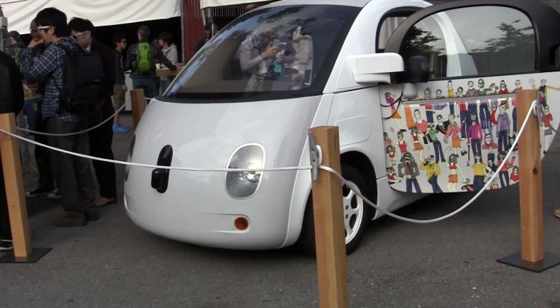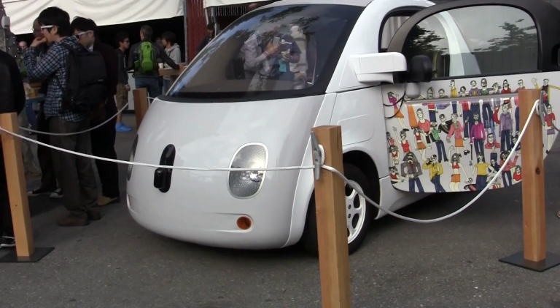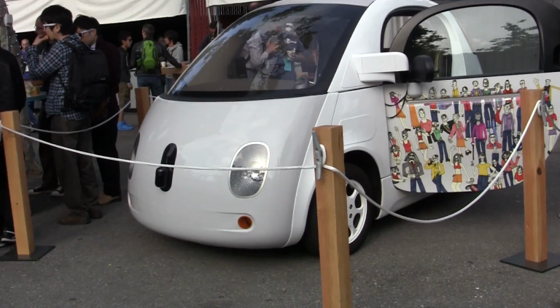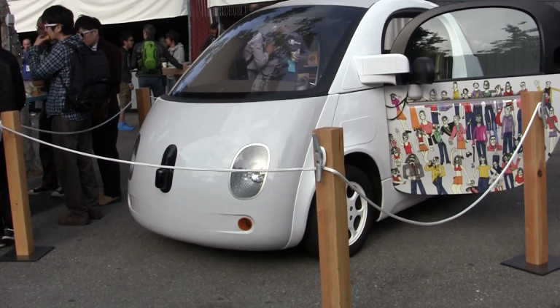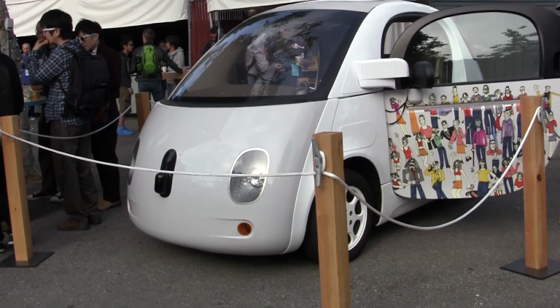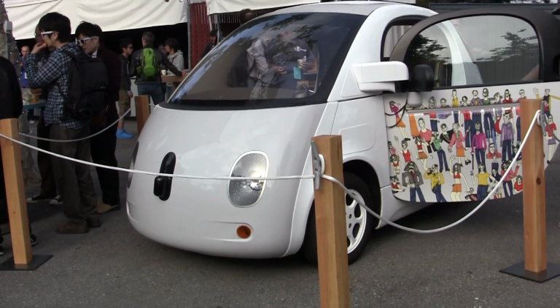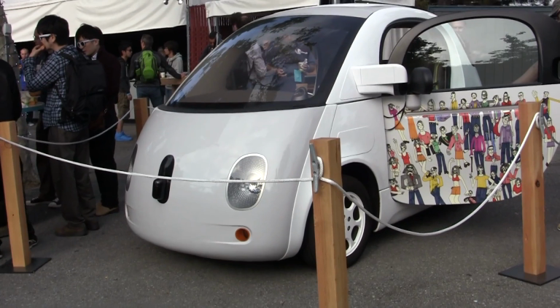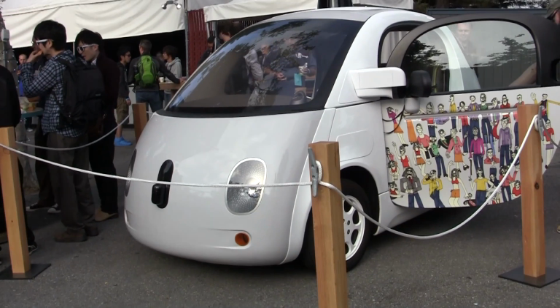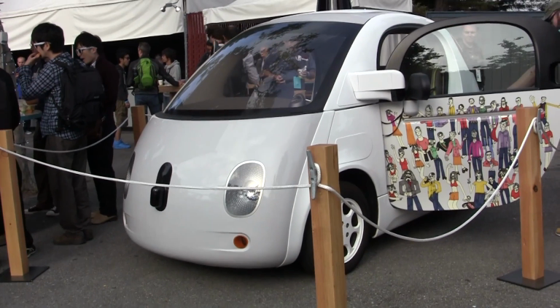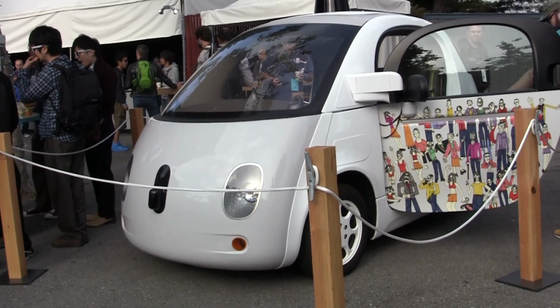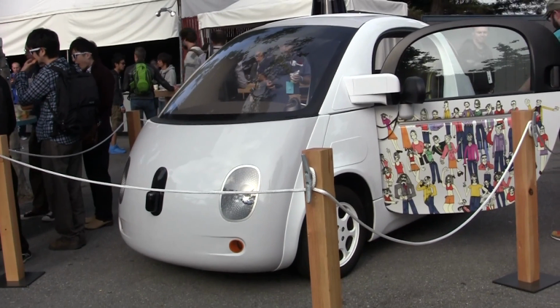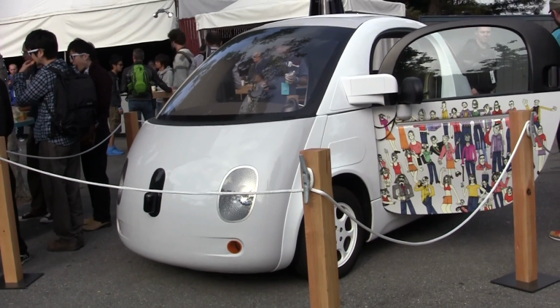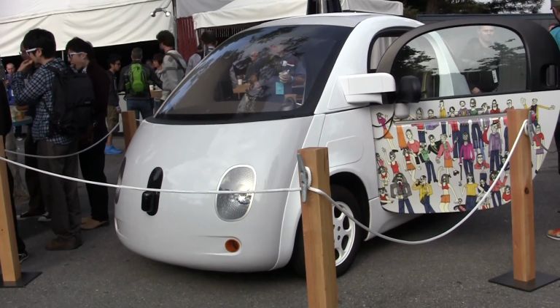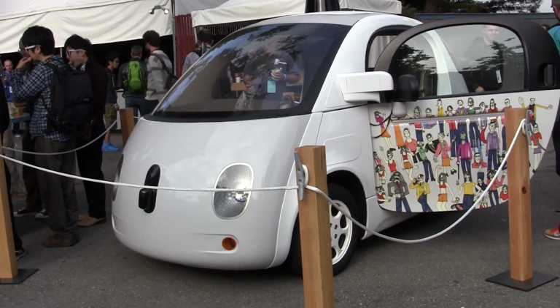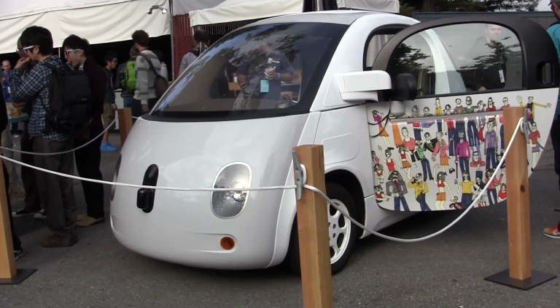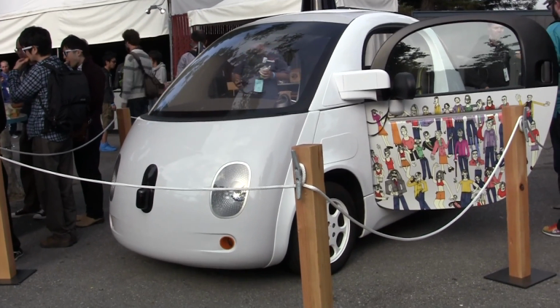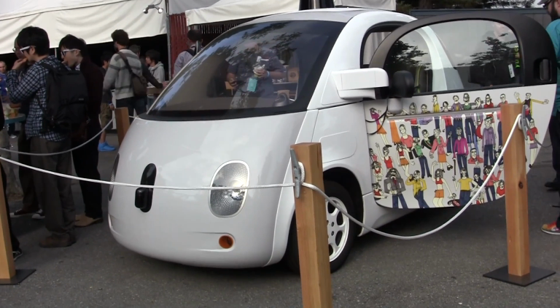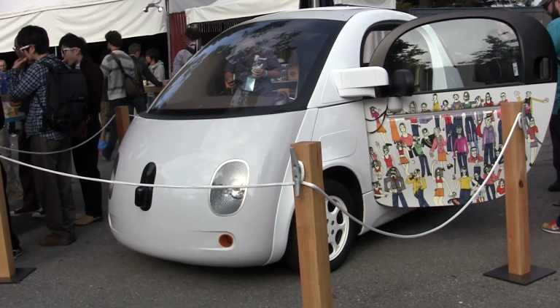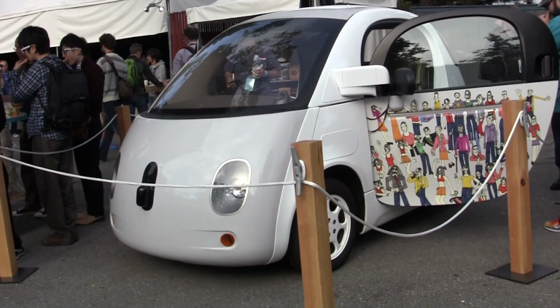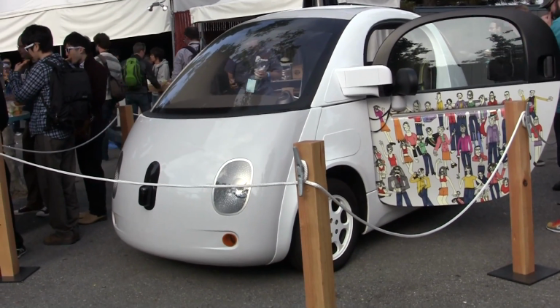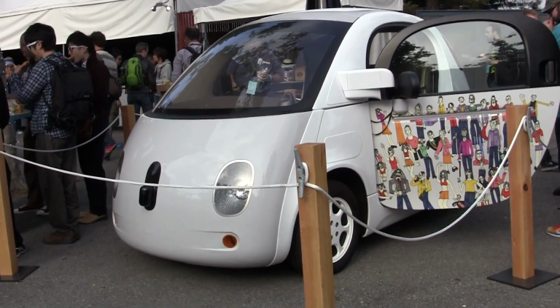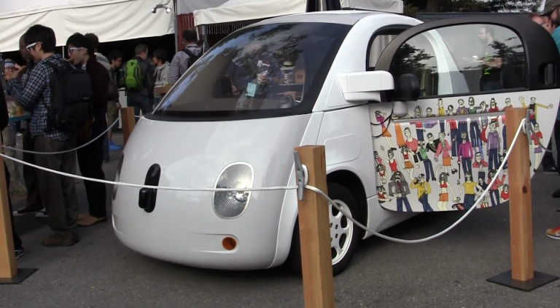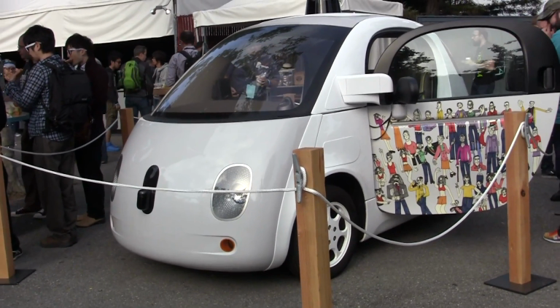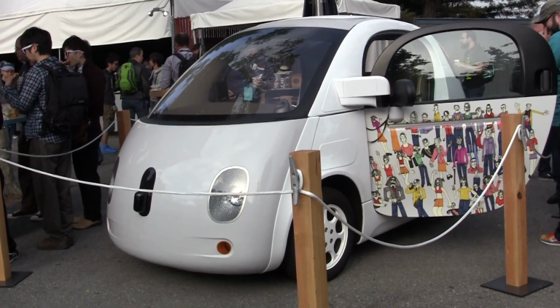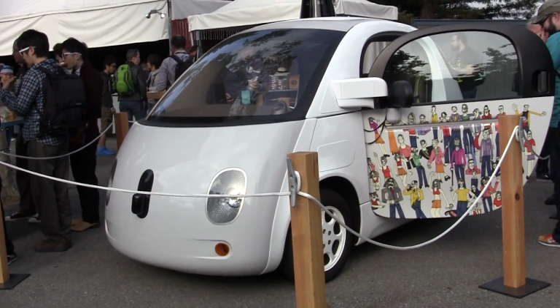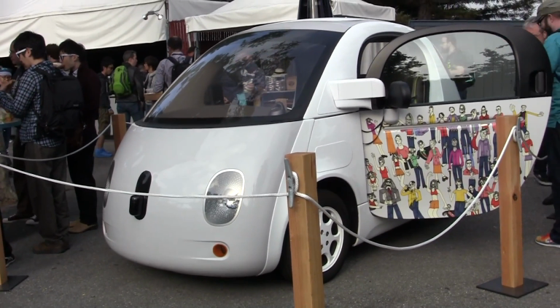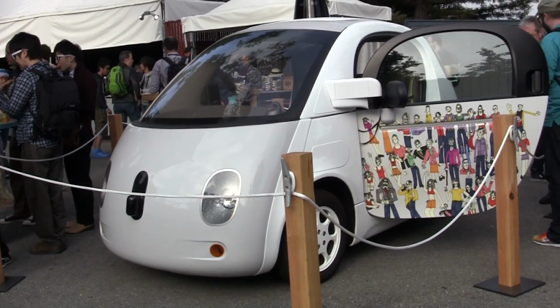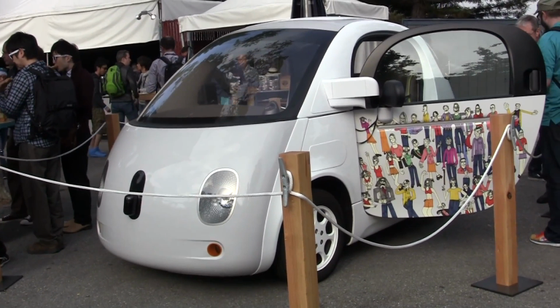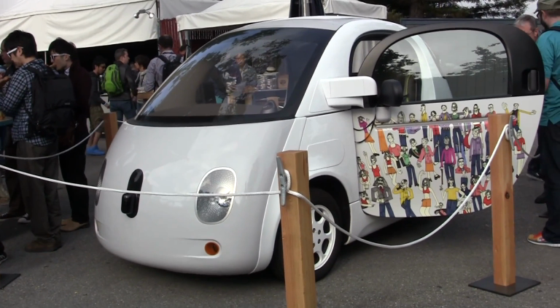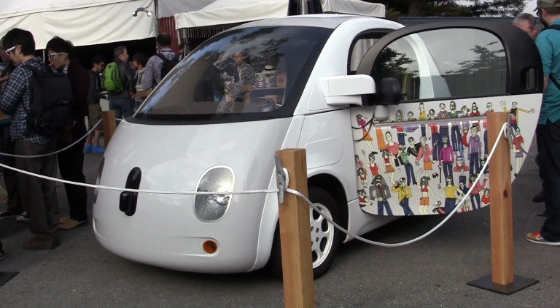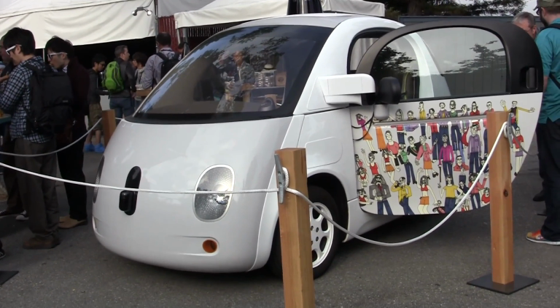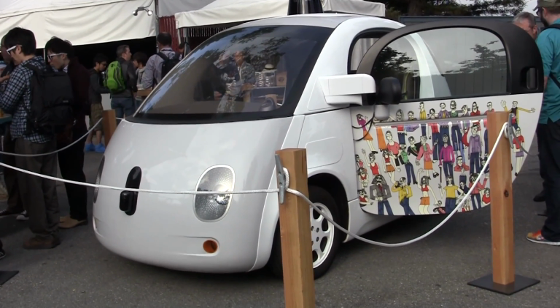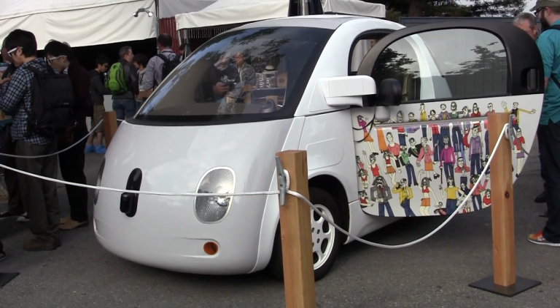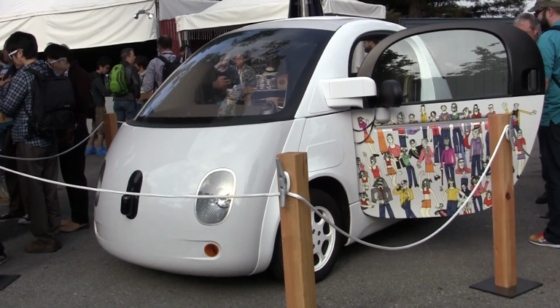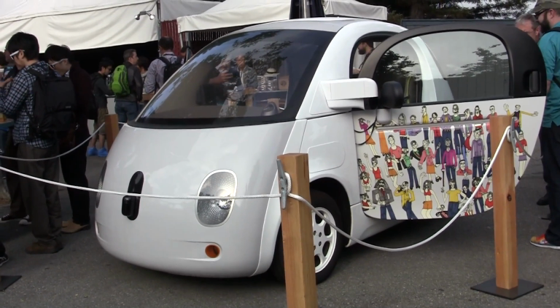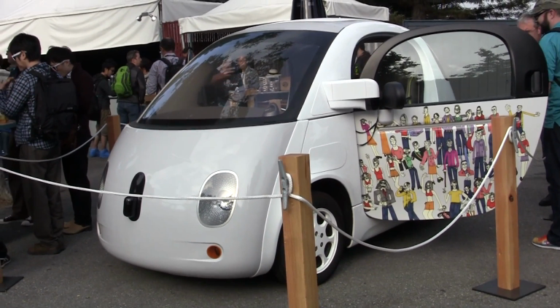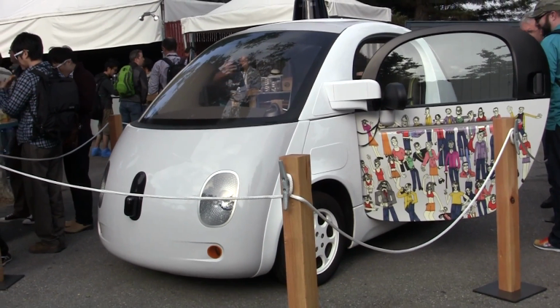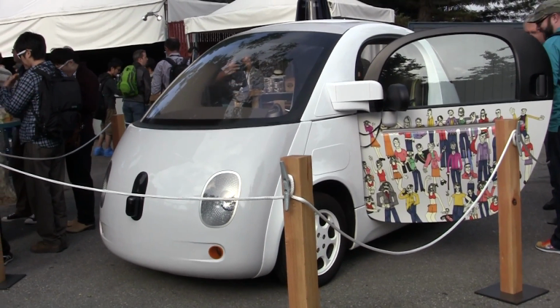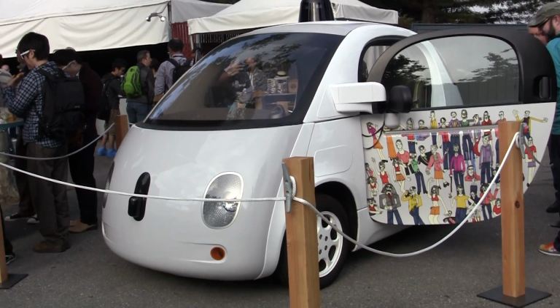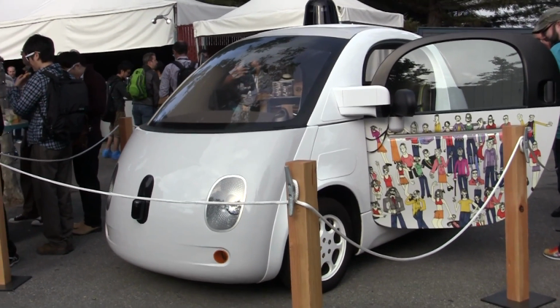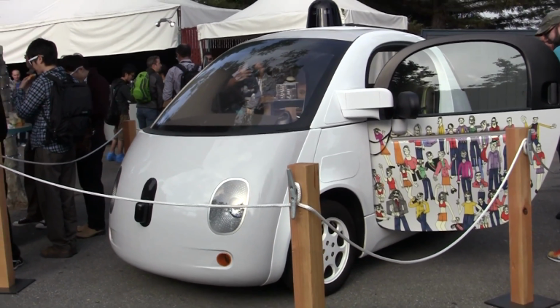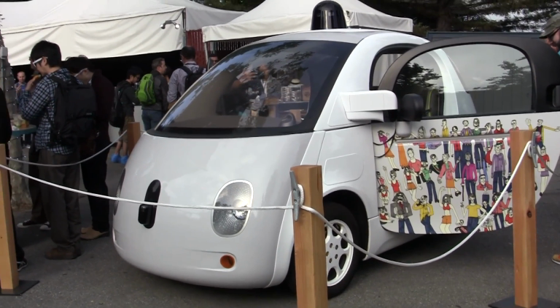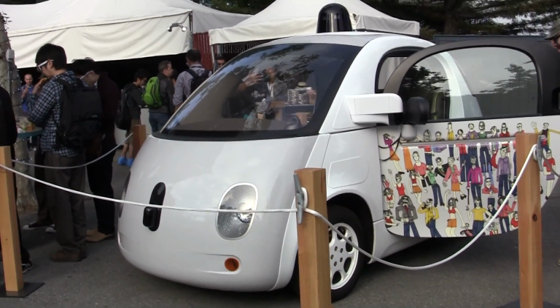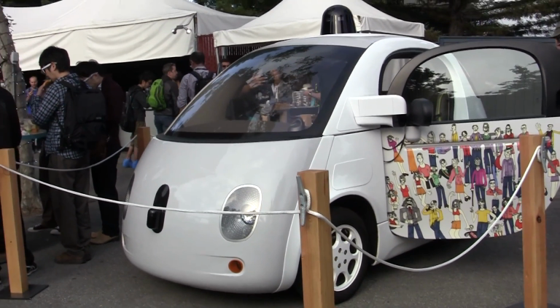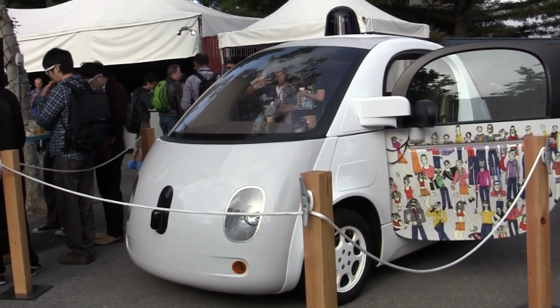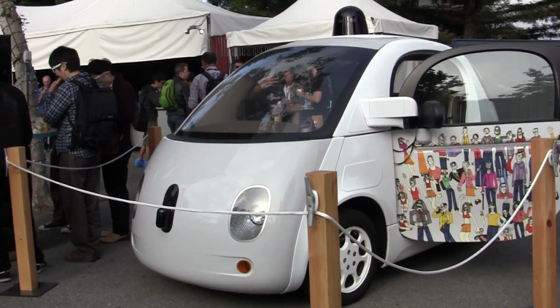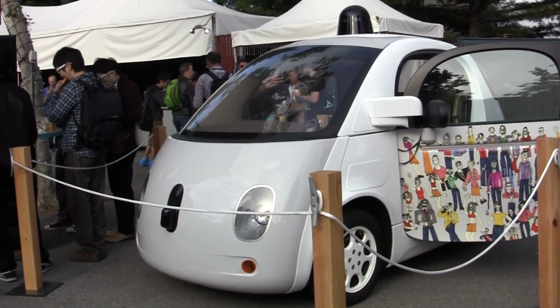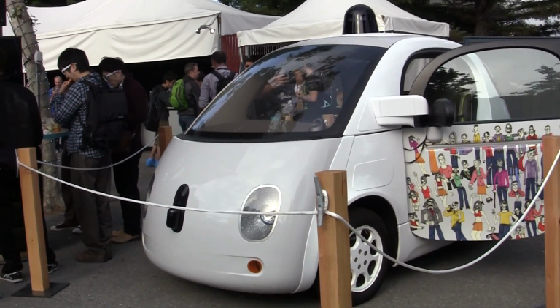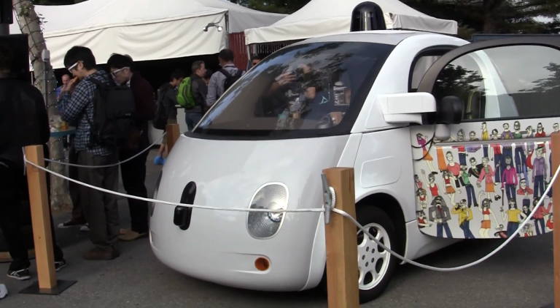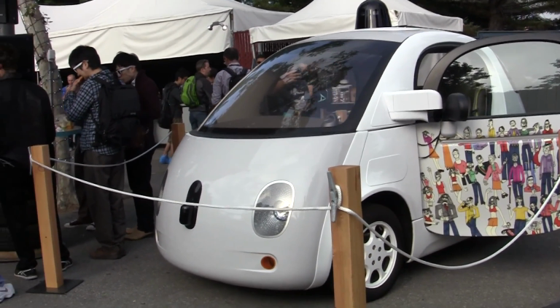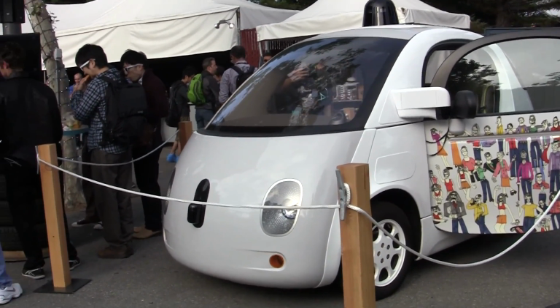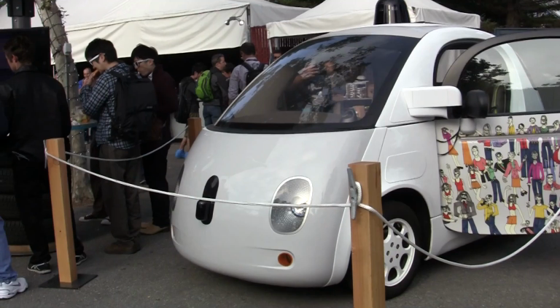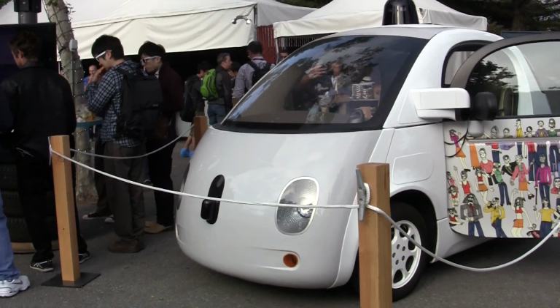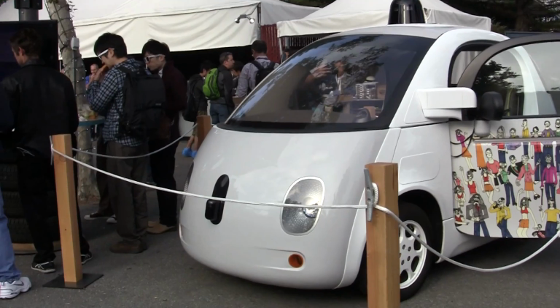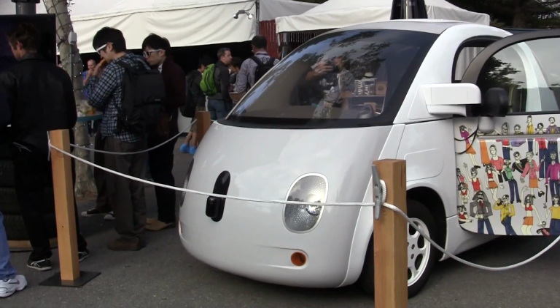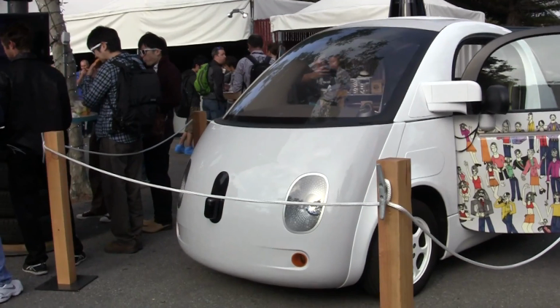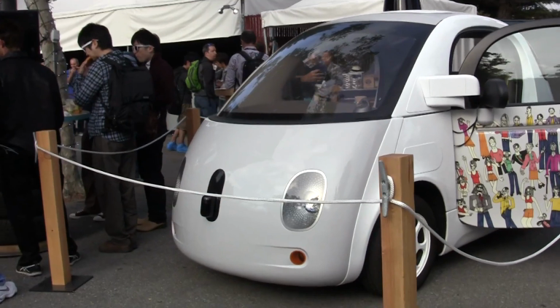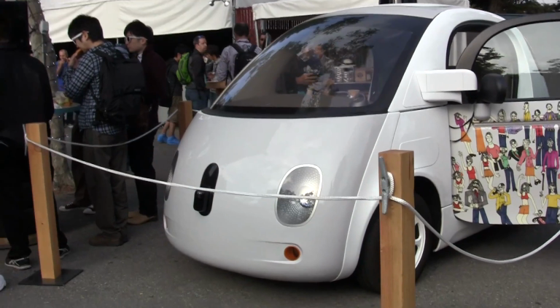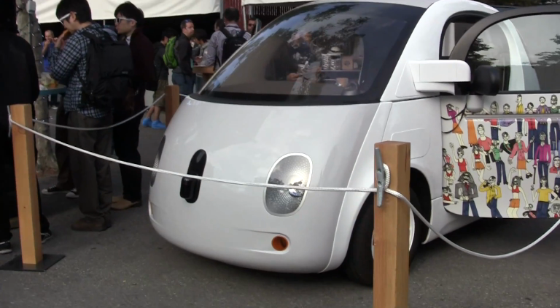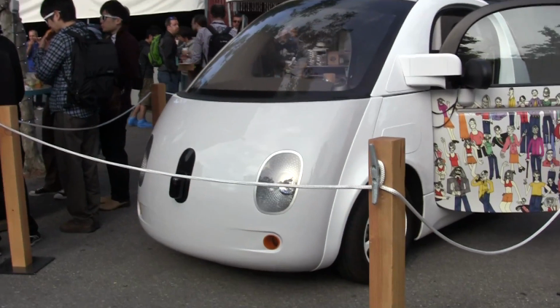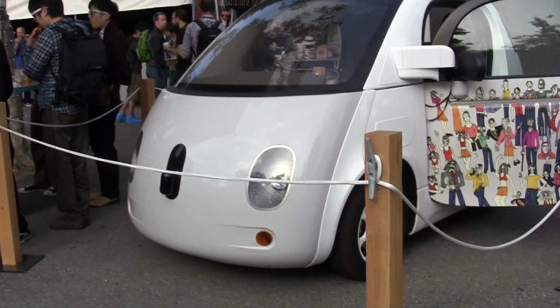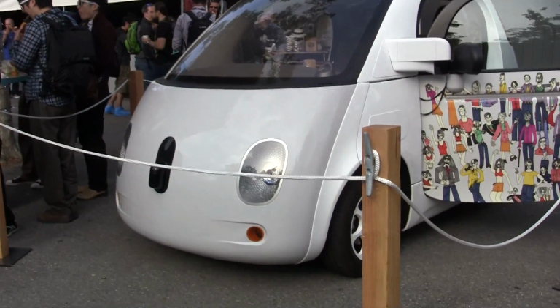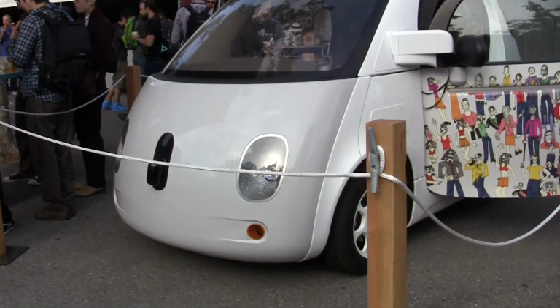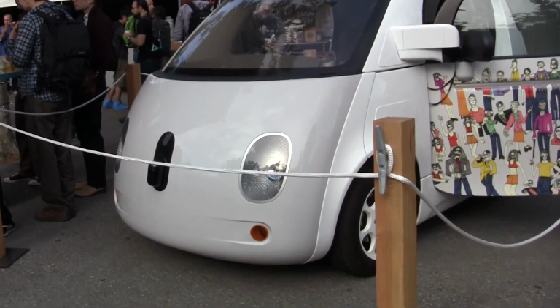Hey guys, Sascha from mobilegeeks here. We're at Hulairo 2016 in Mountain View and can finally take a closer look at the Google car — the self-driving car.